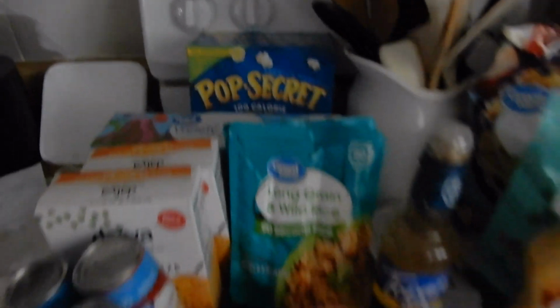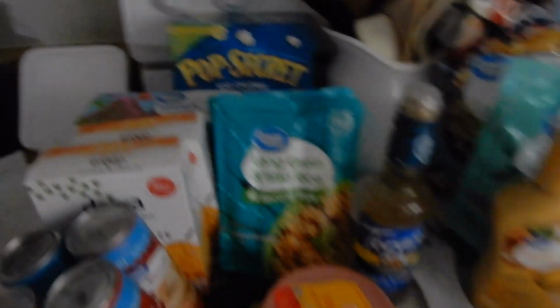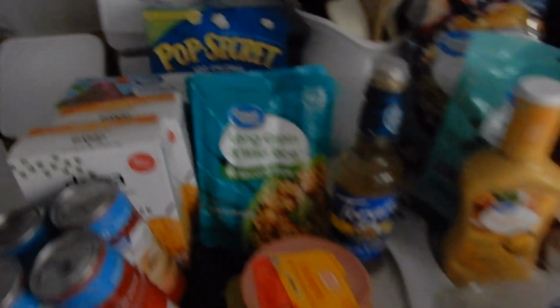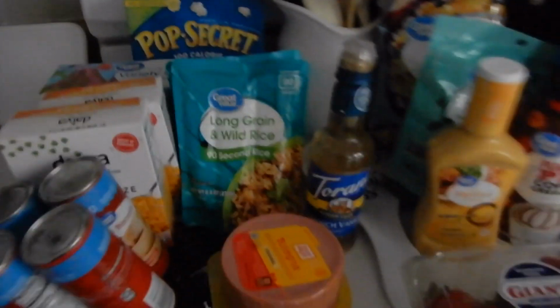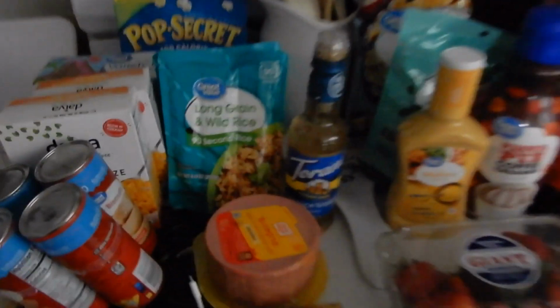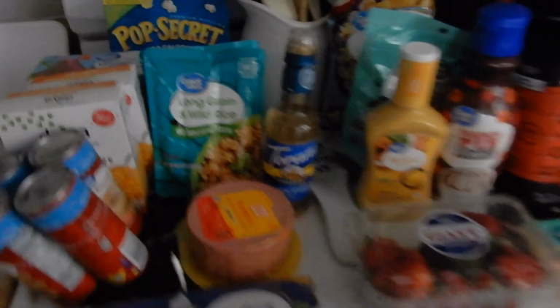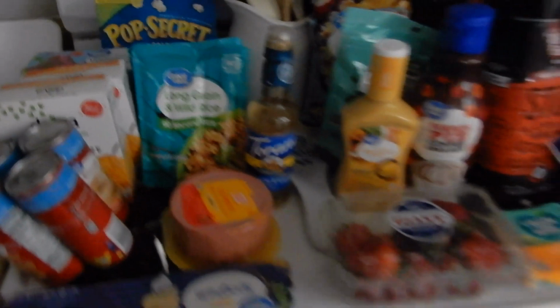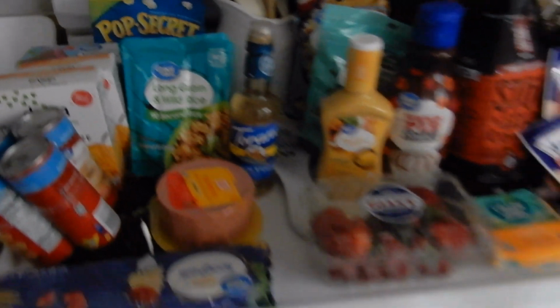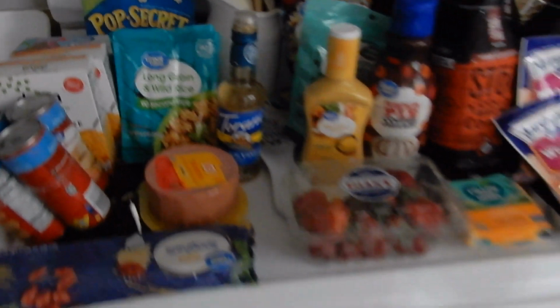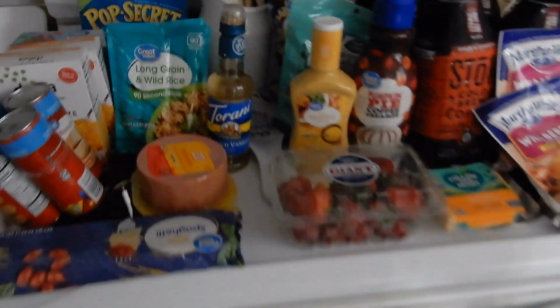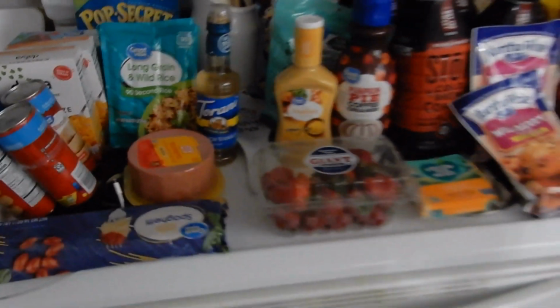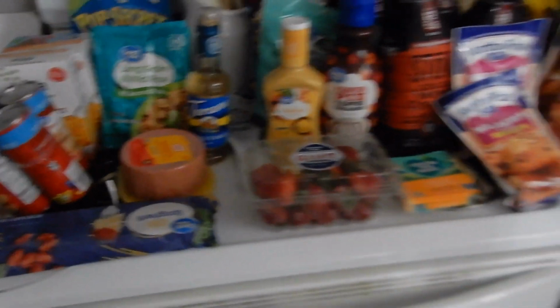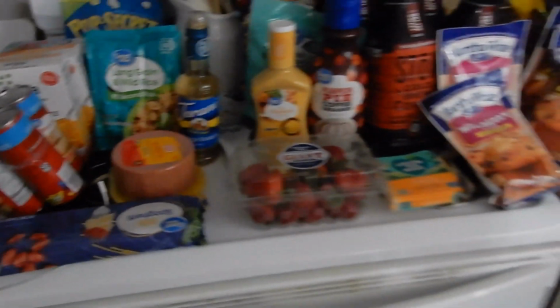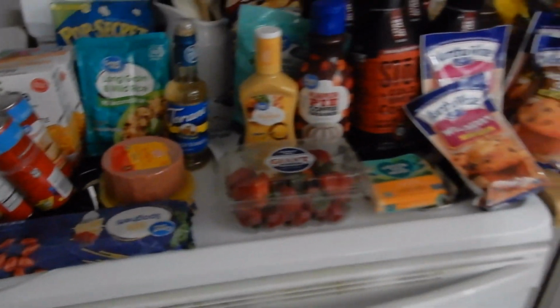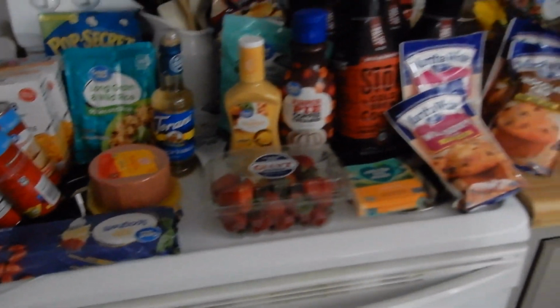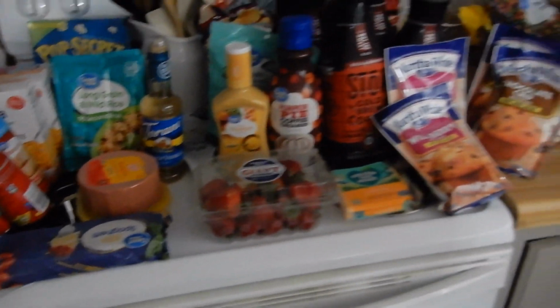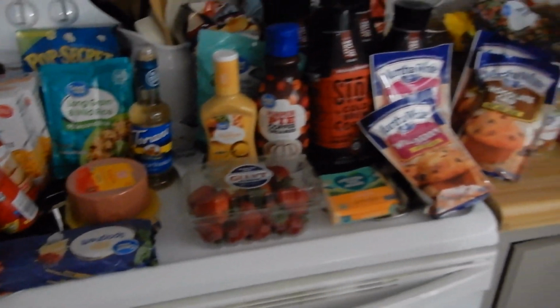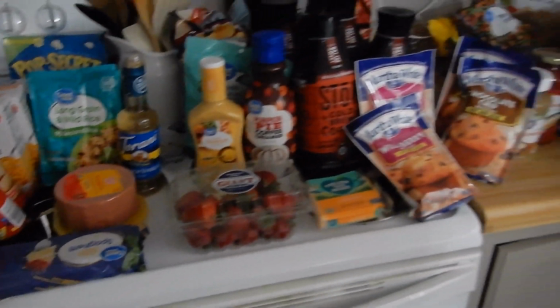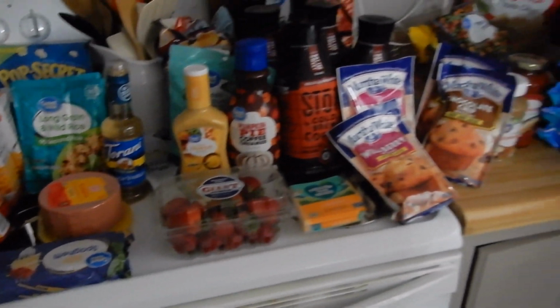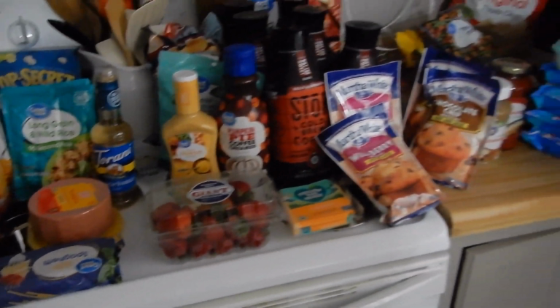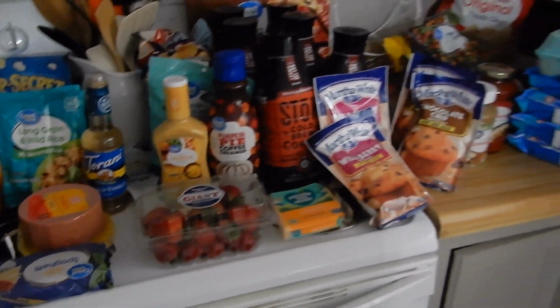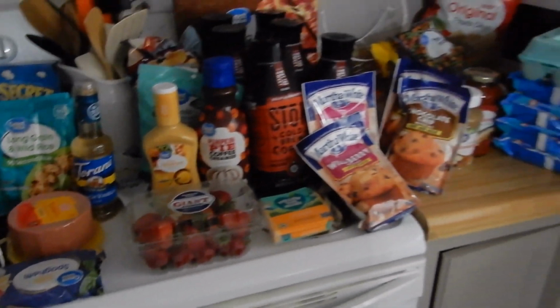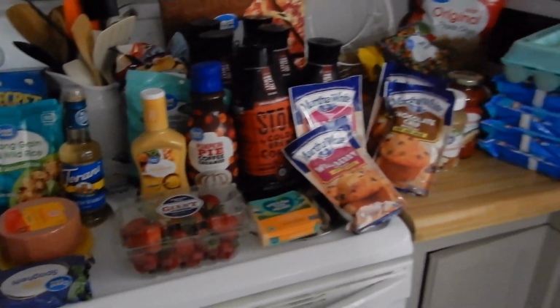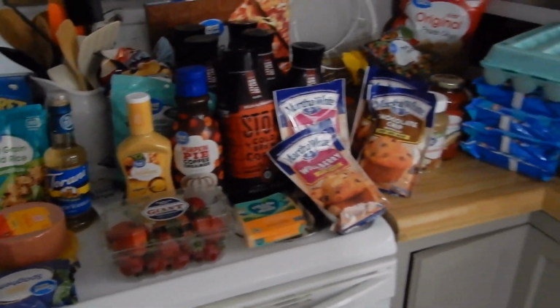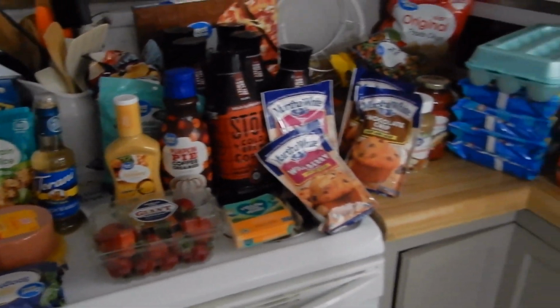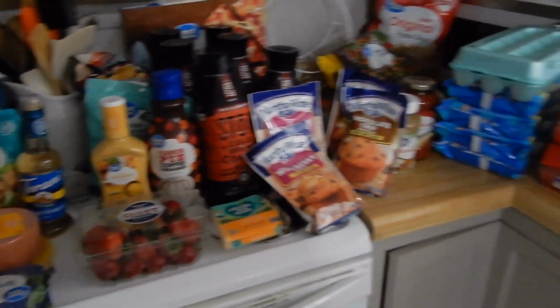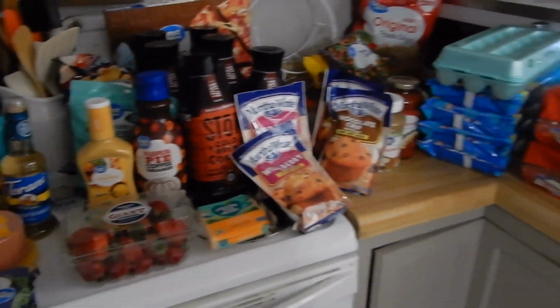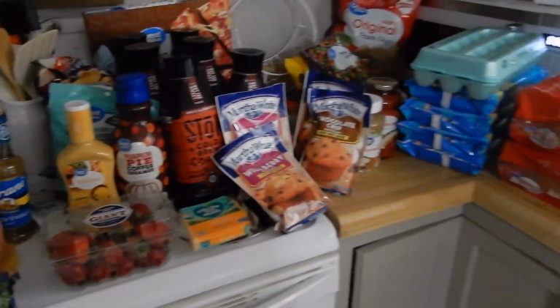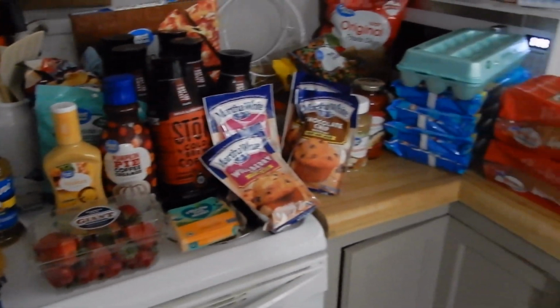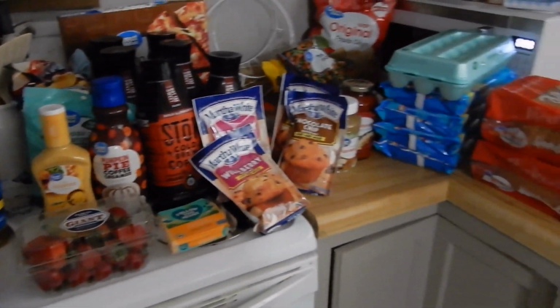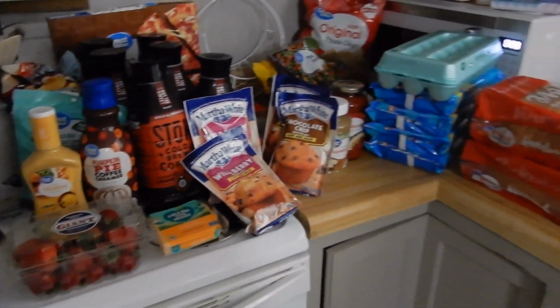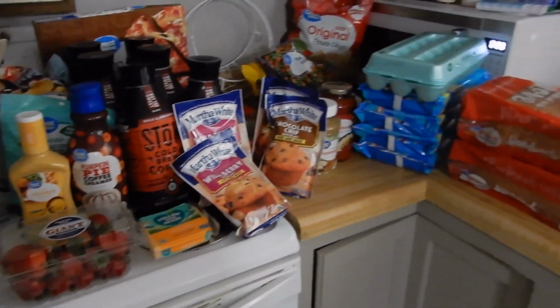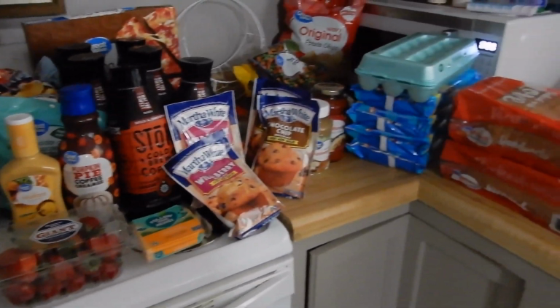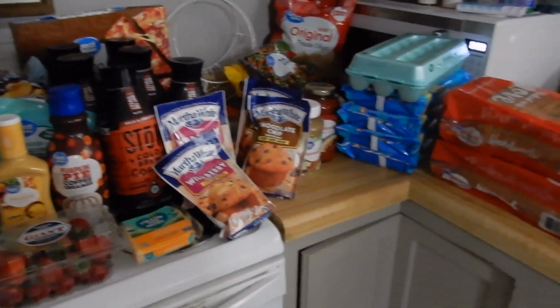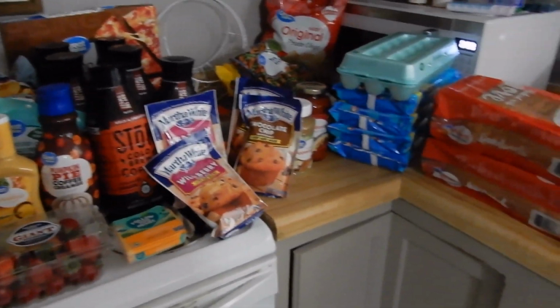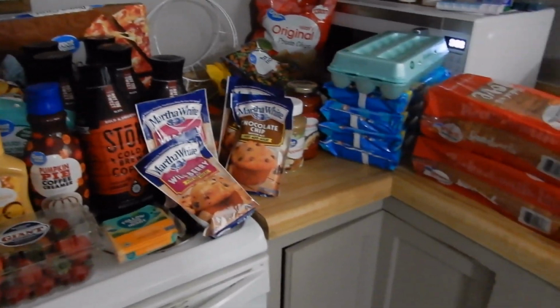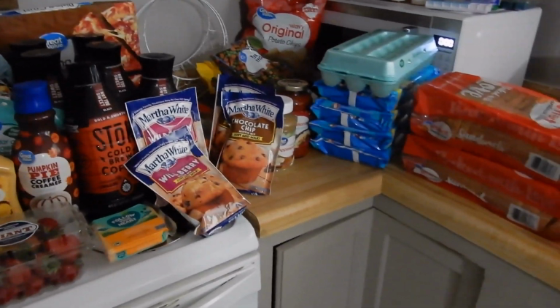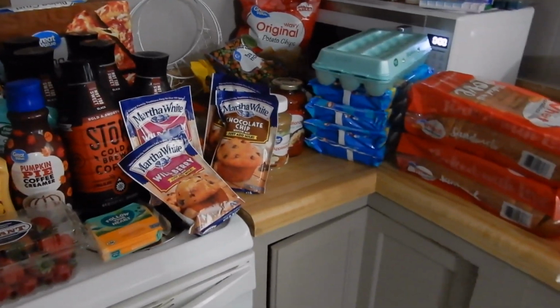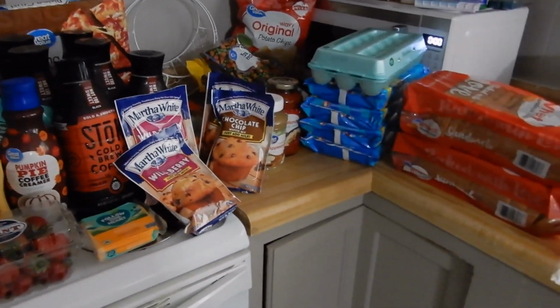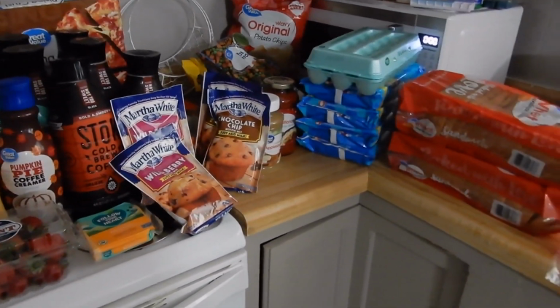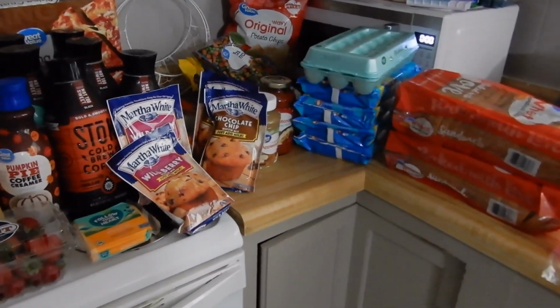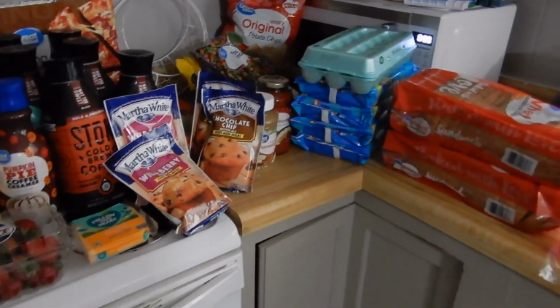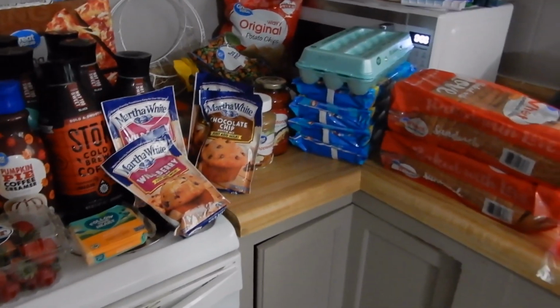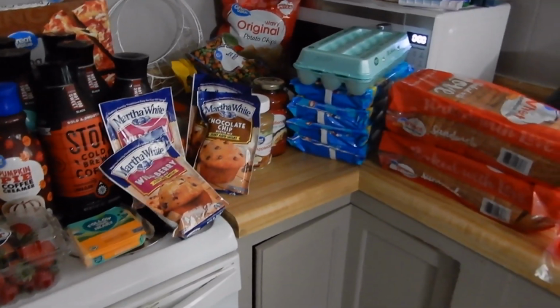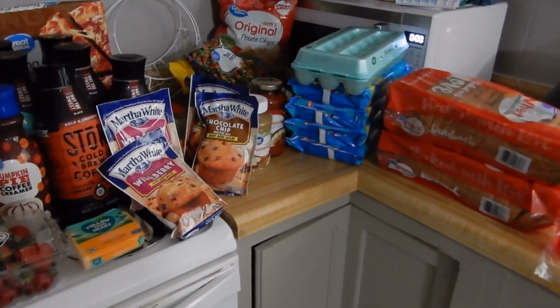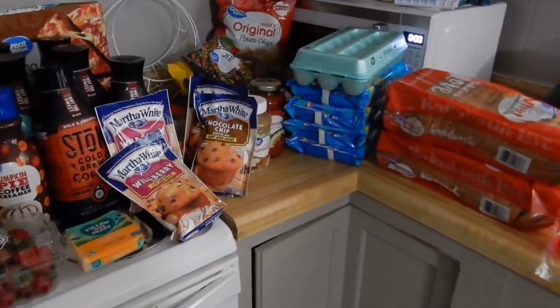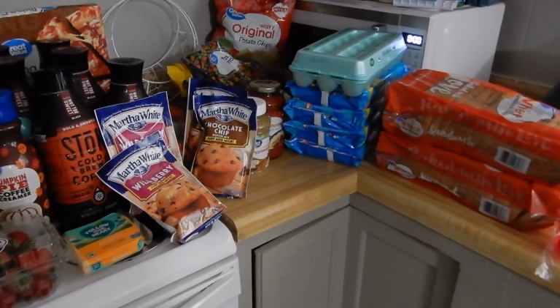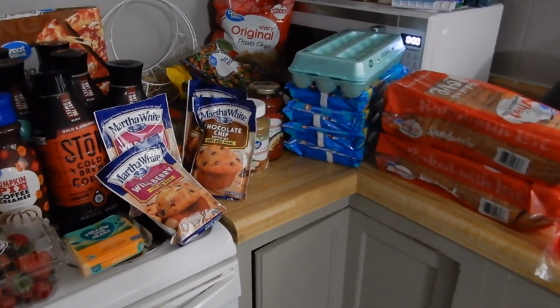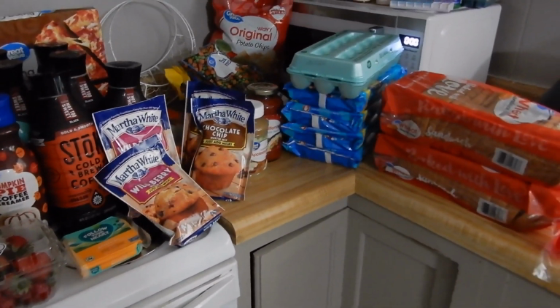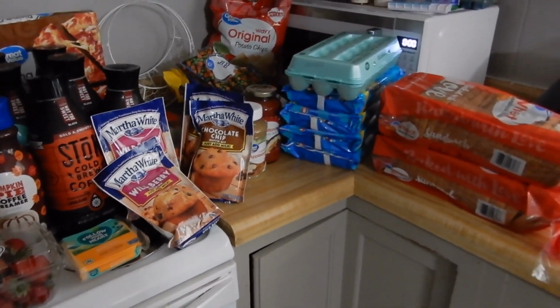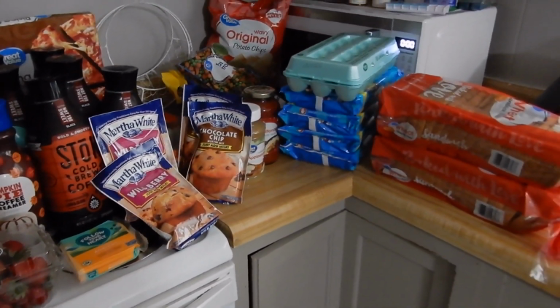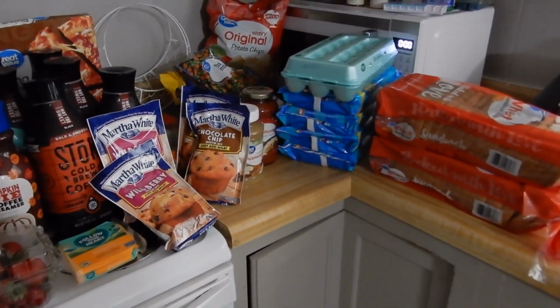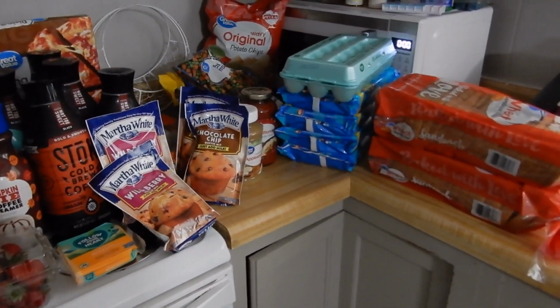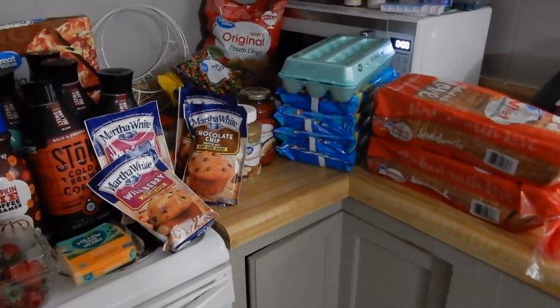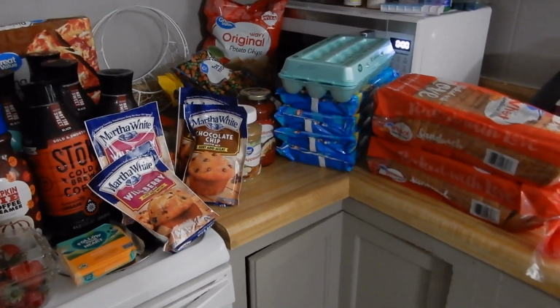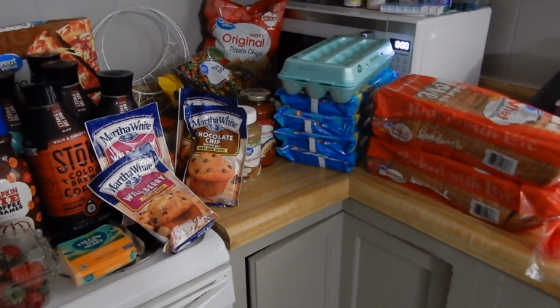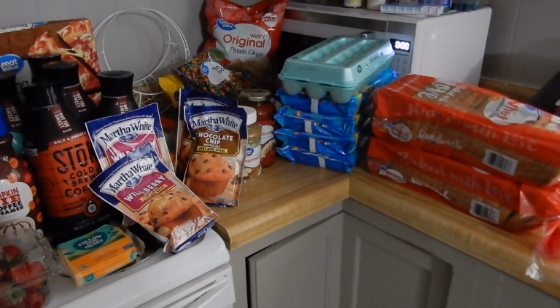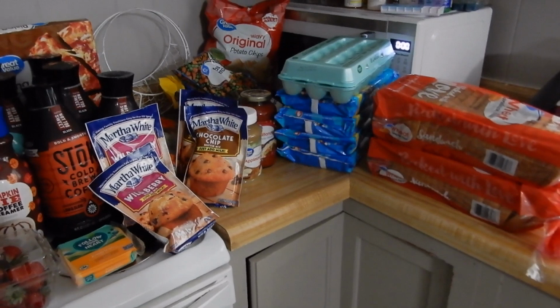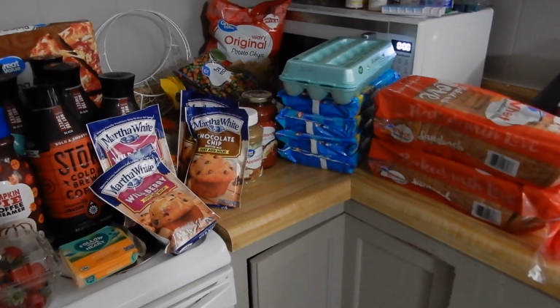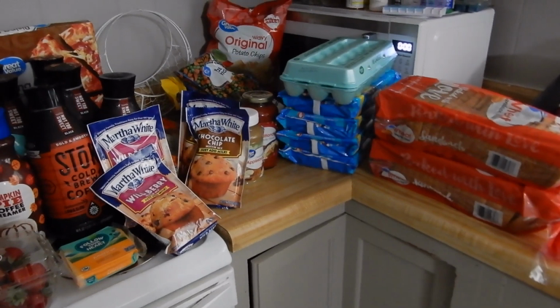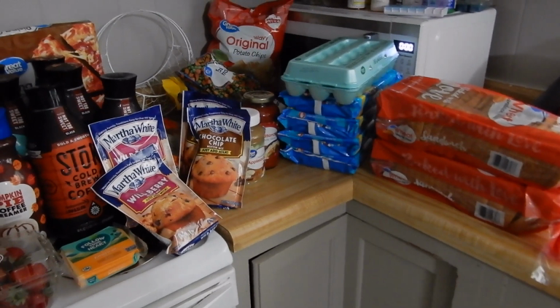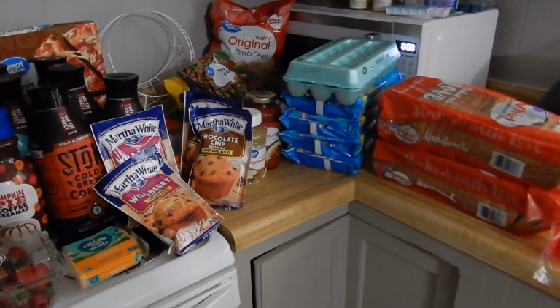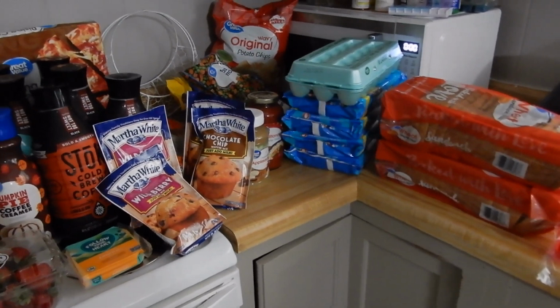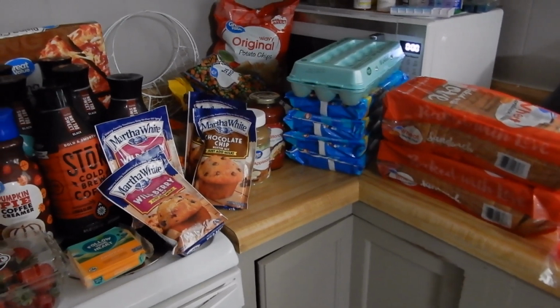So that is everything that we got from Walmart to last us for two weeks. And then I will show you our Sam's Club haul.